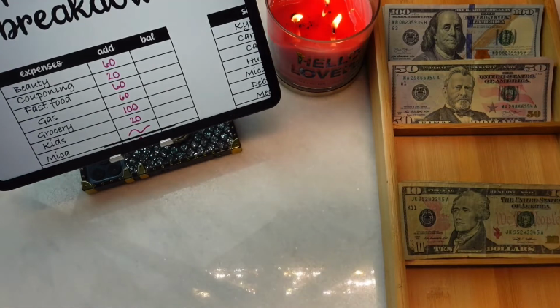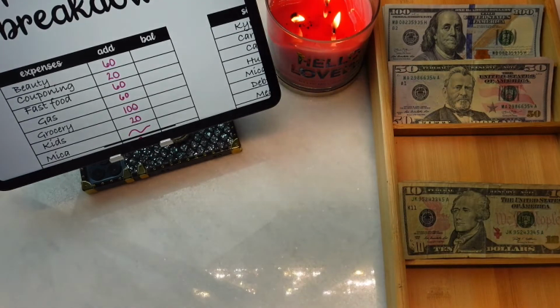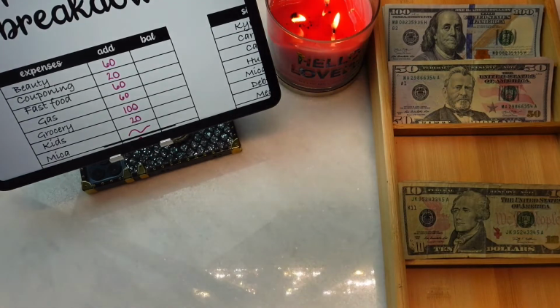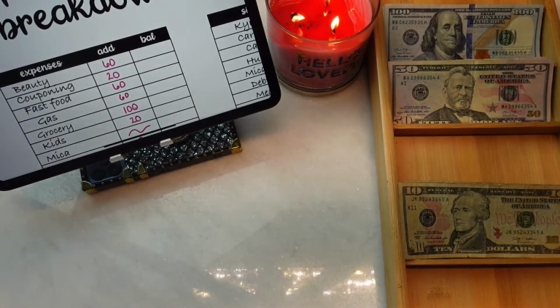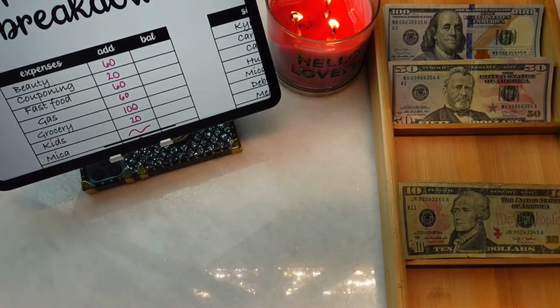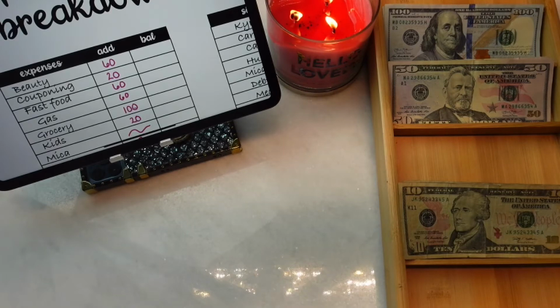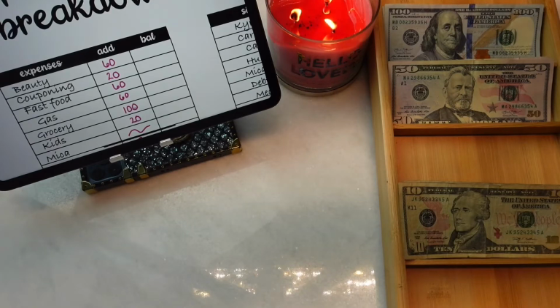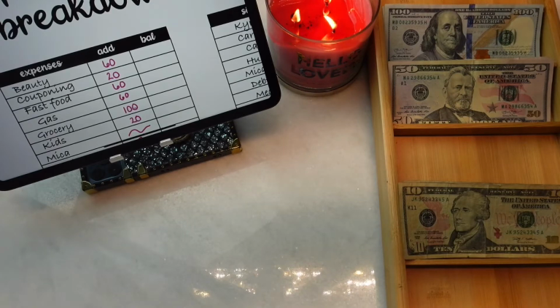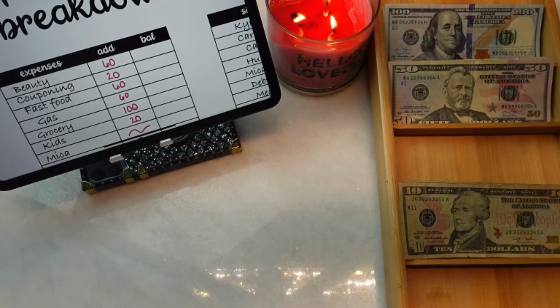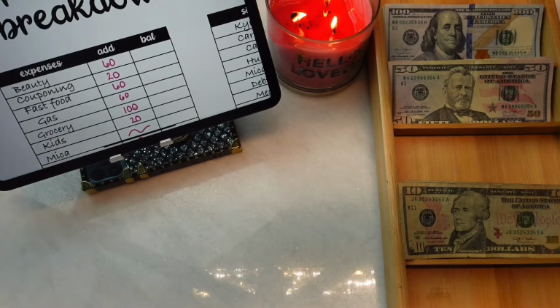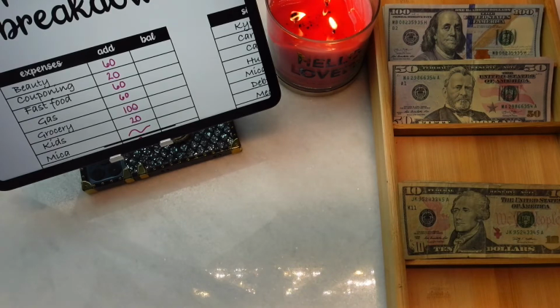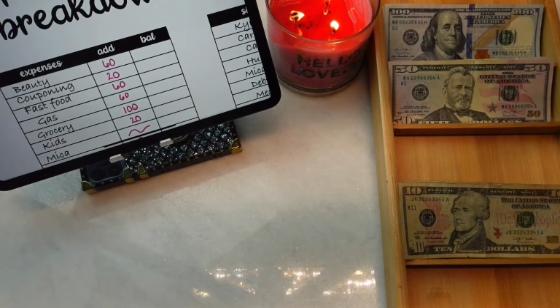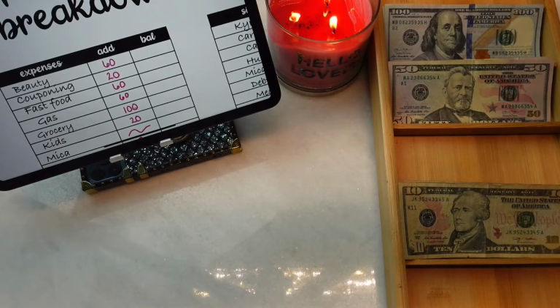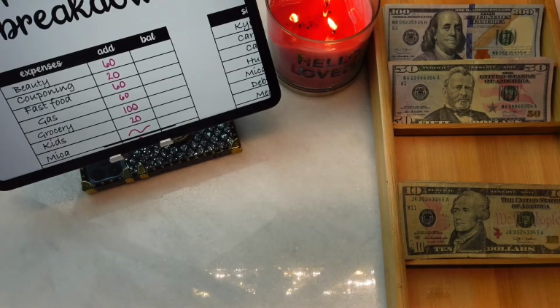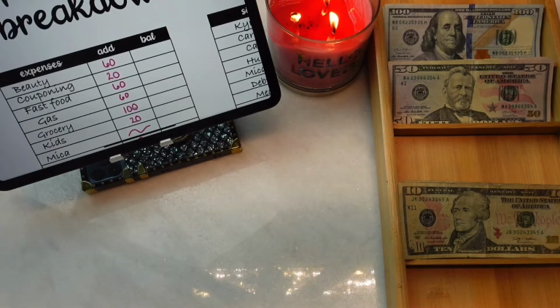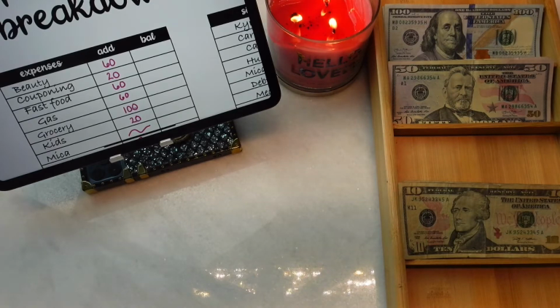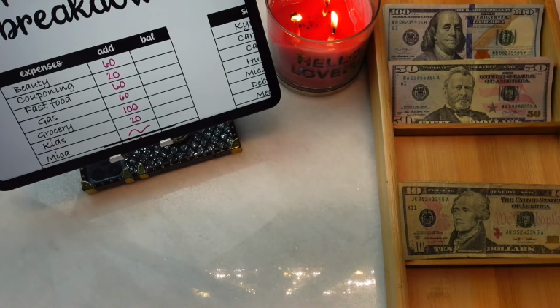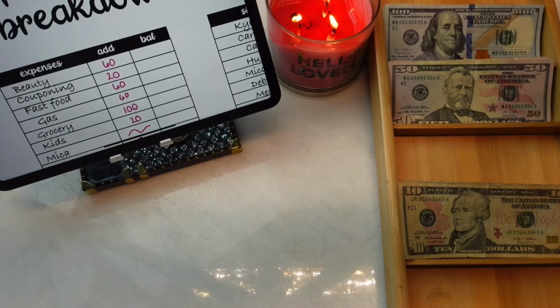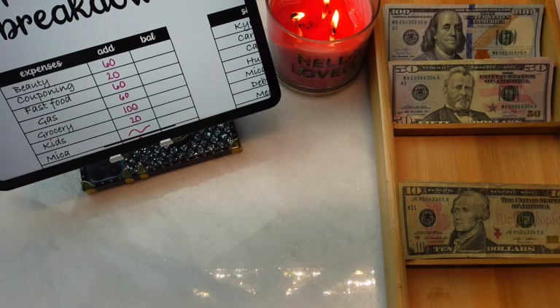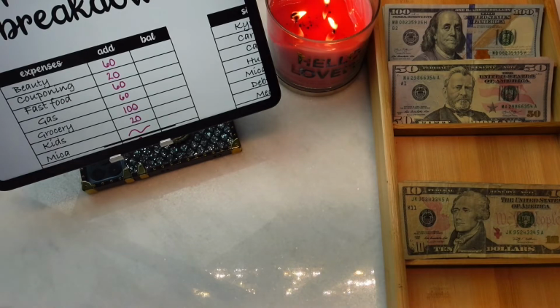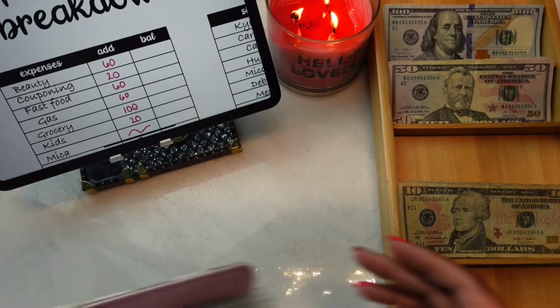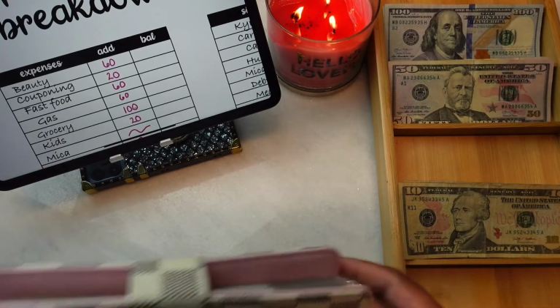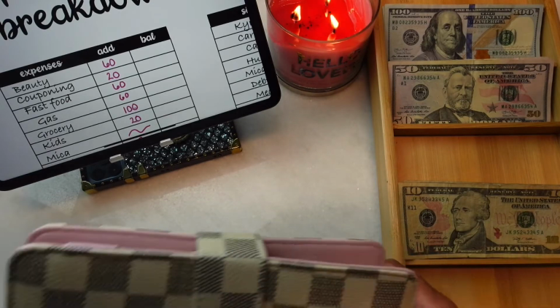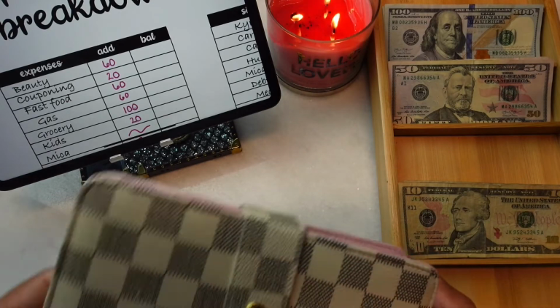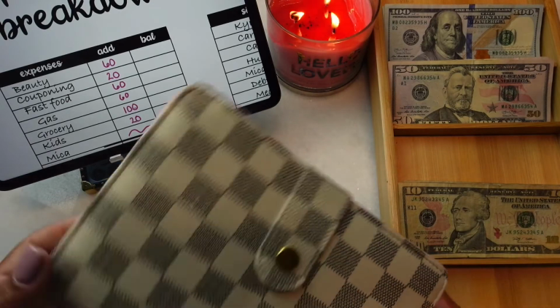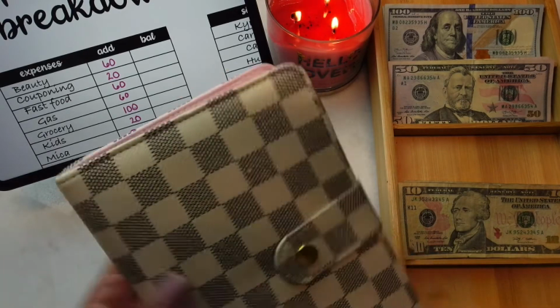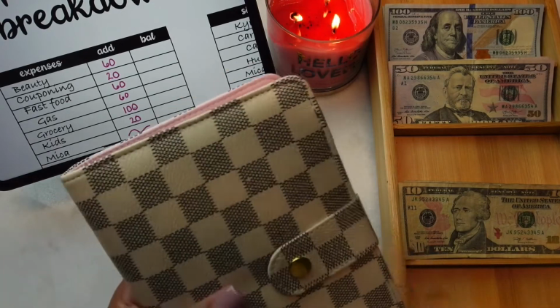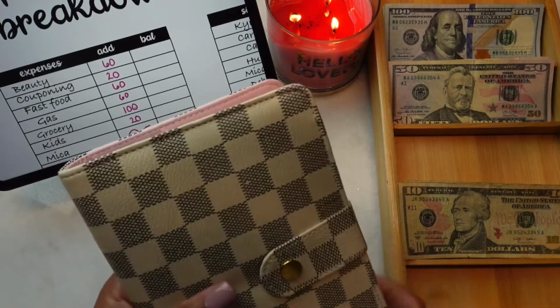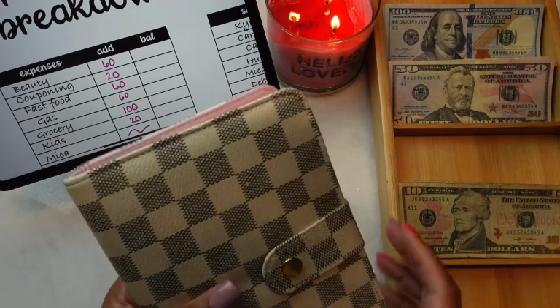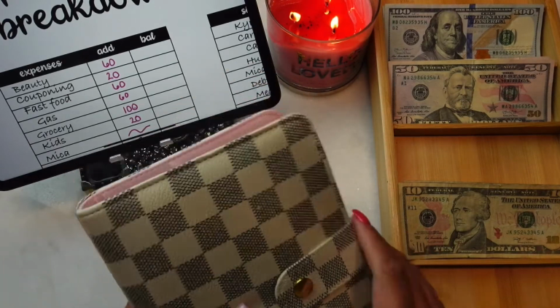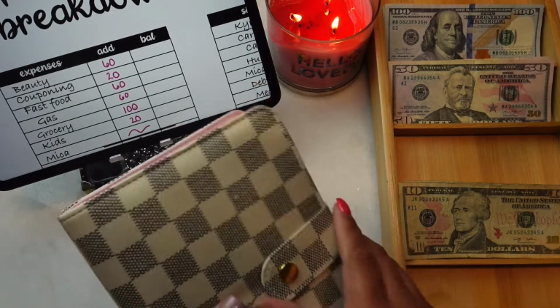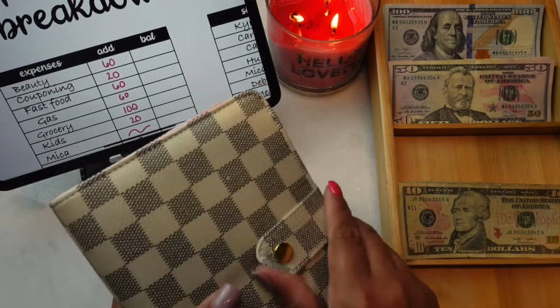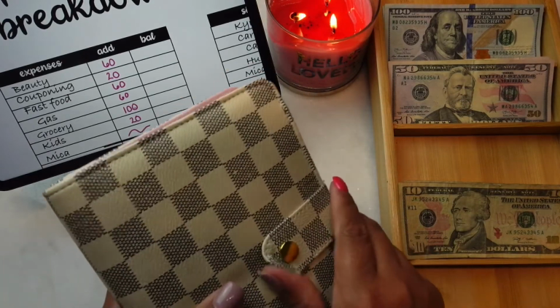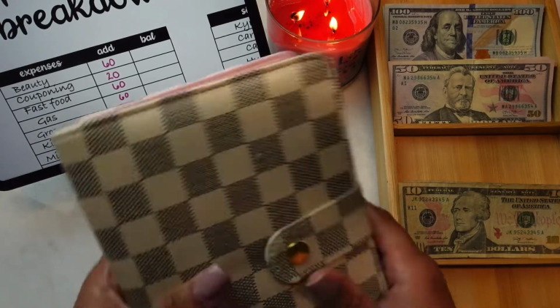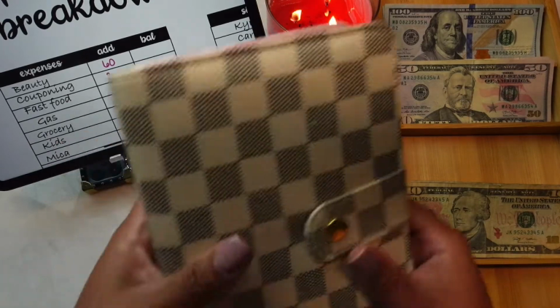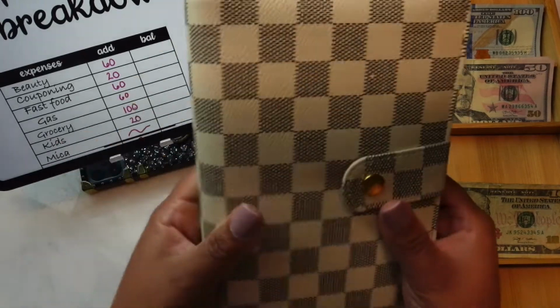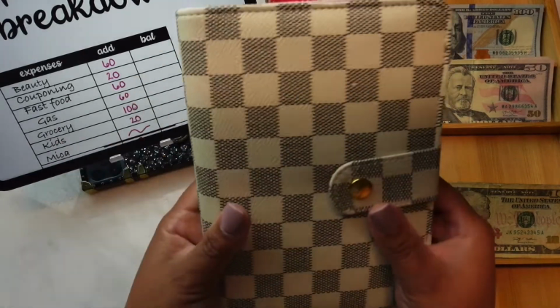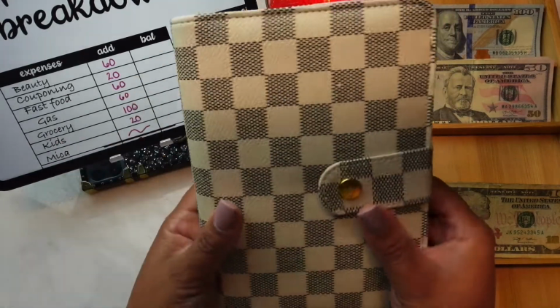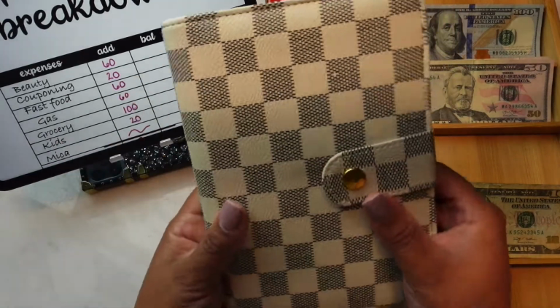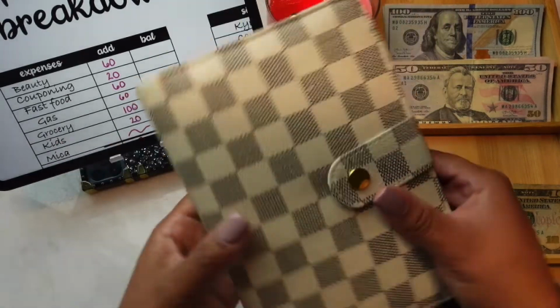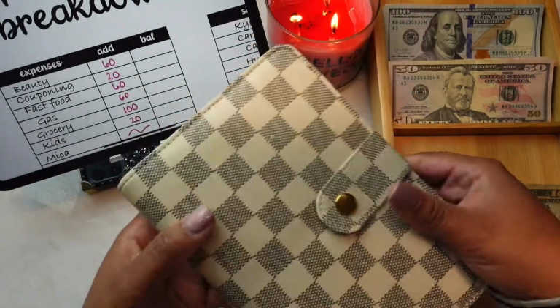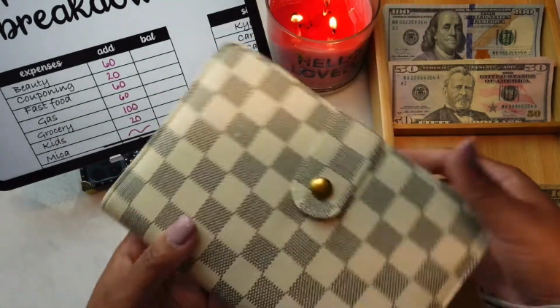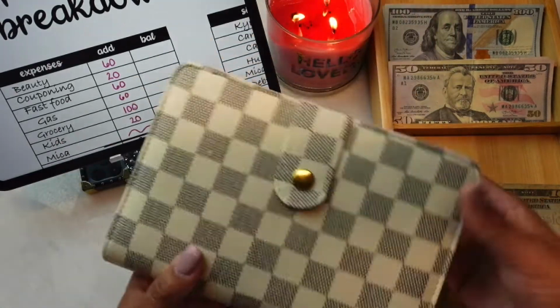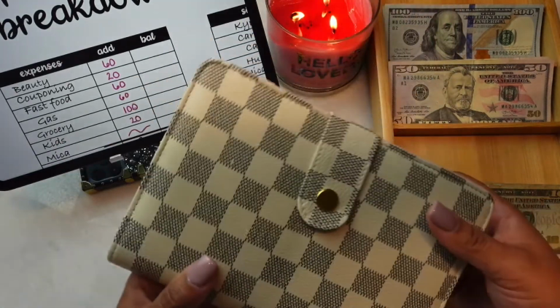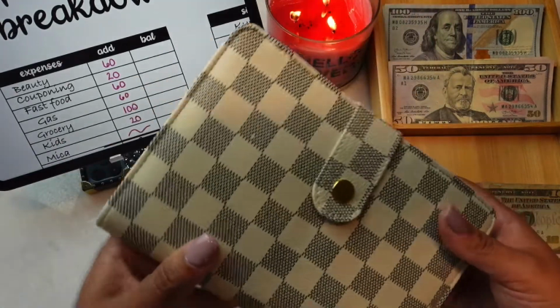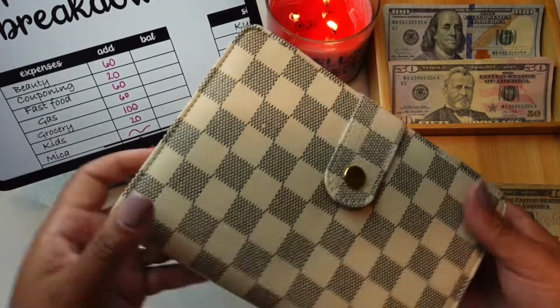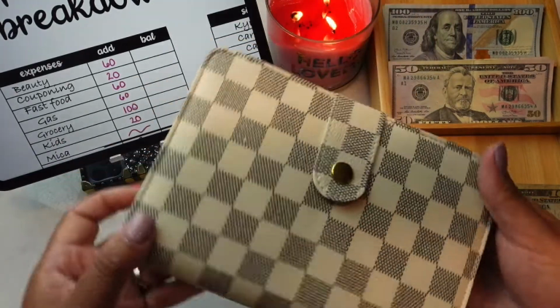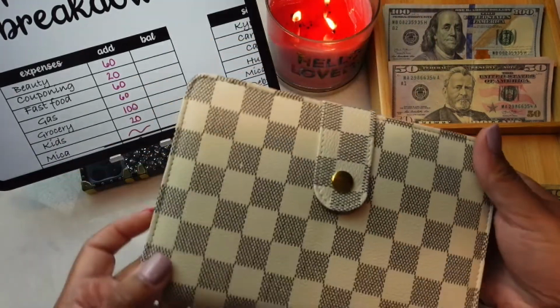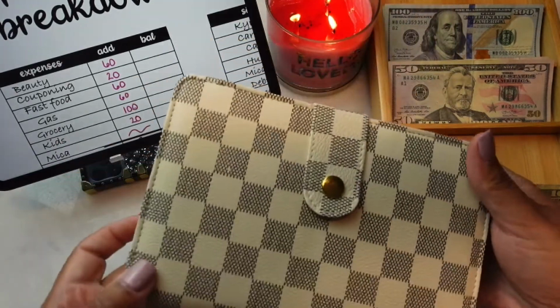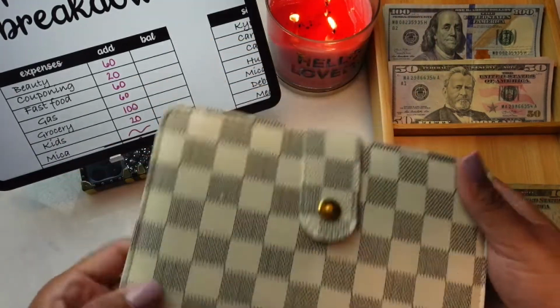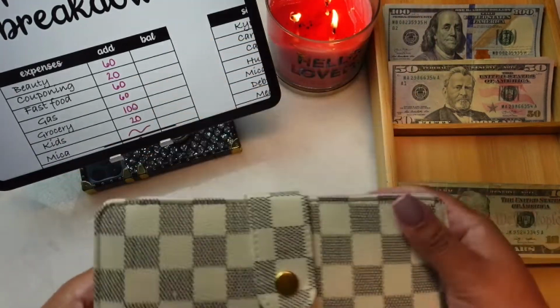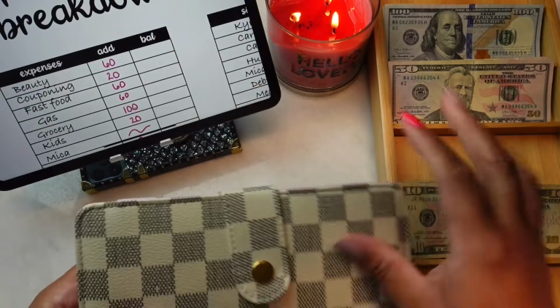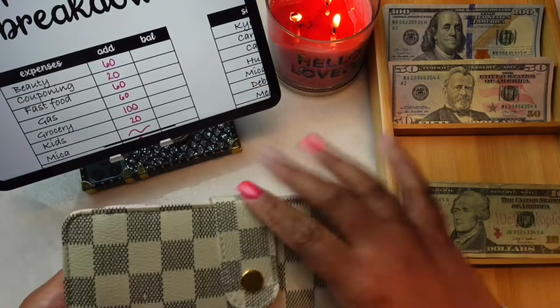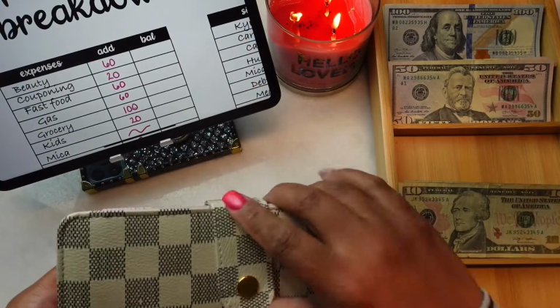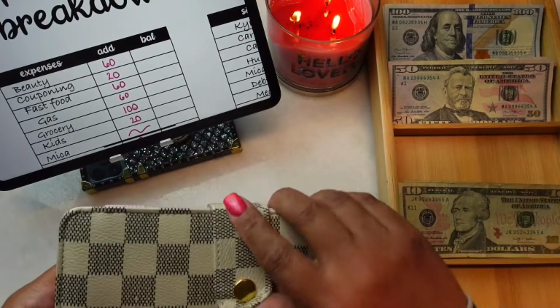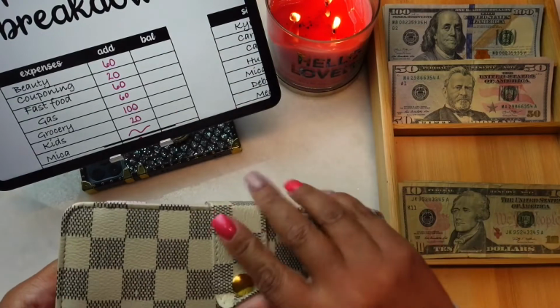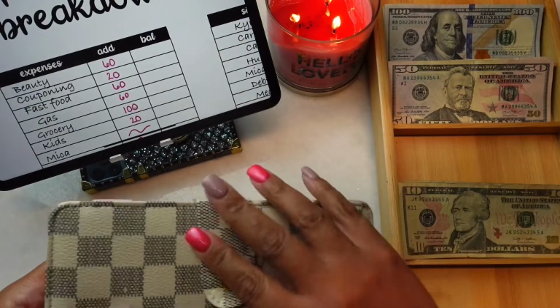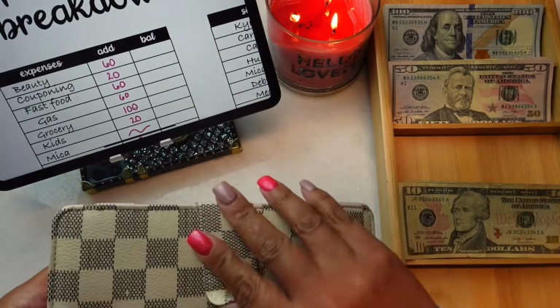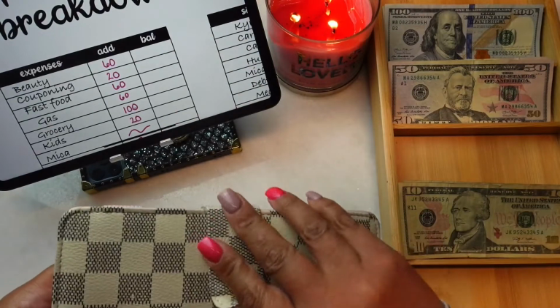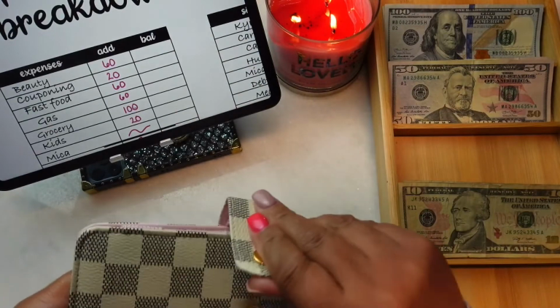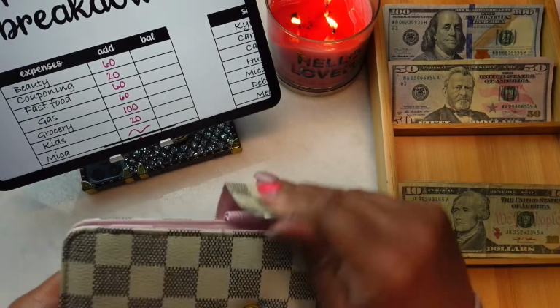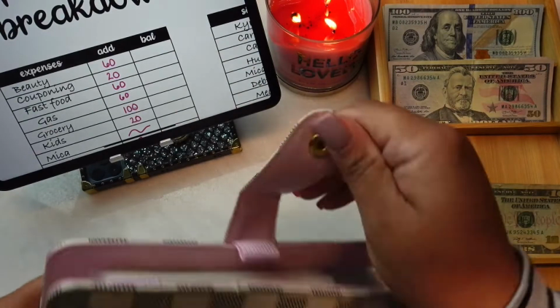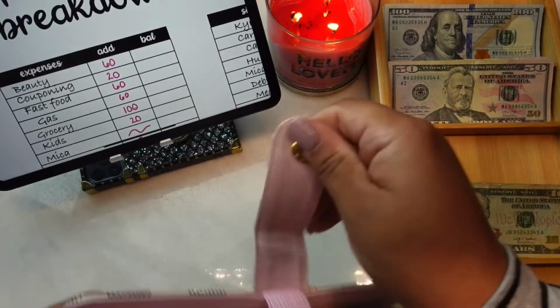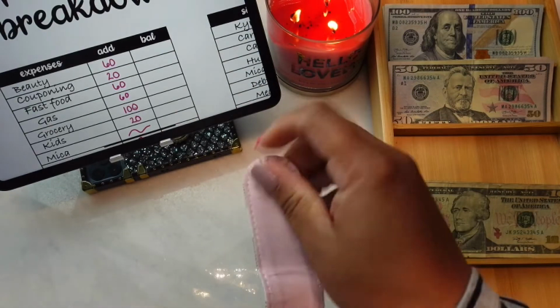Here's one of my other binders. I like this binder — it's a dupe, but I like it.